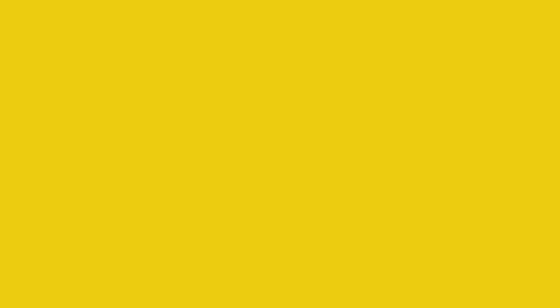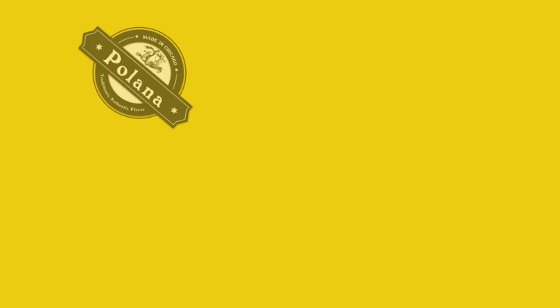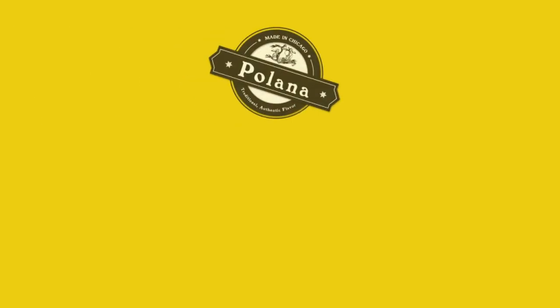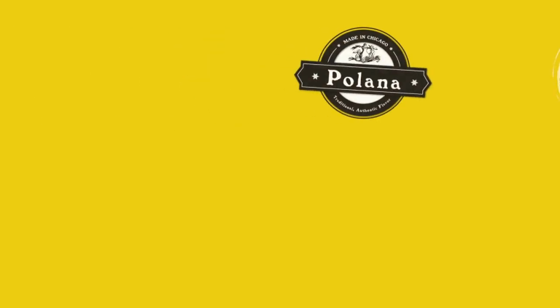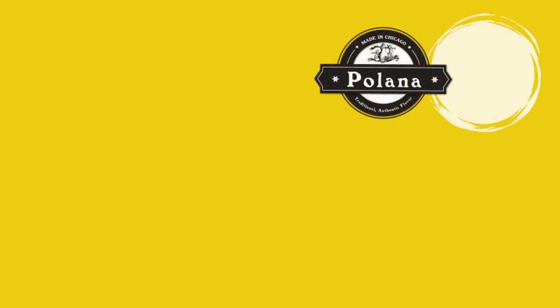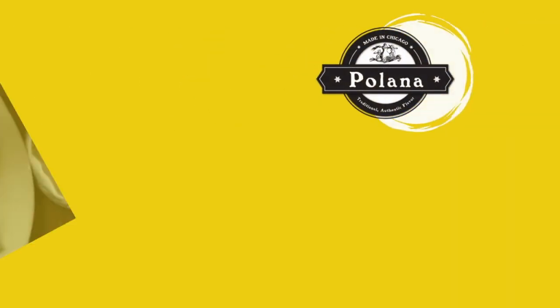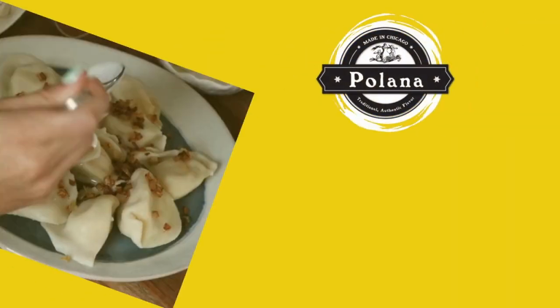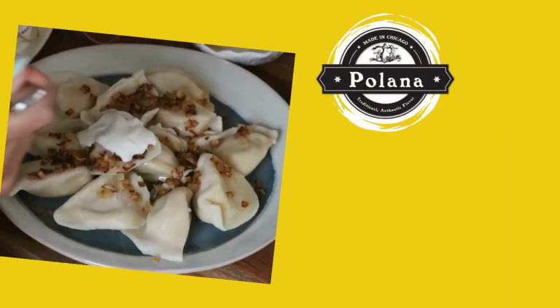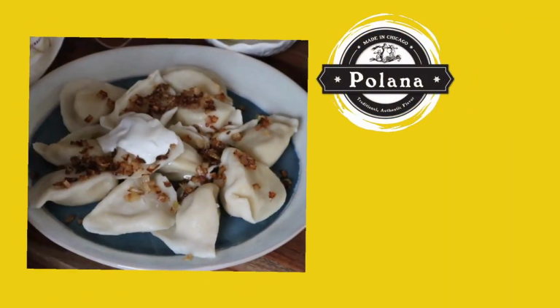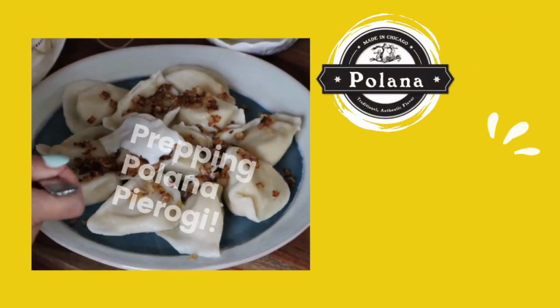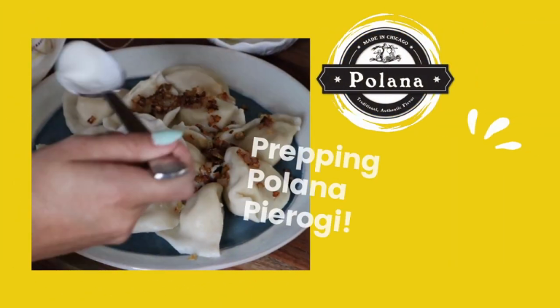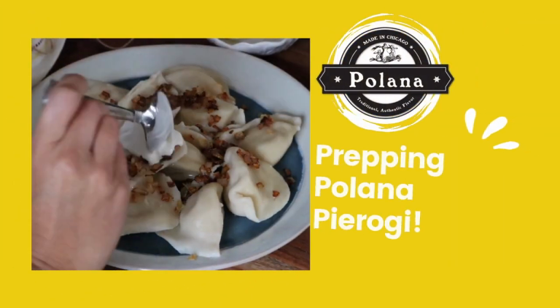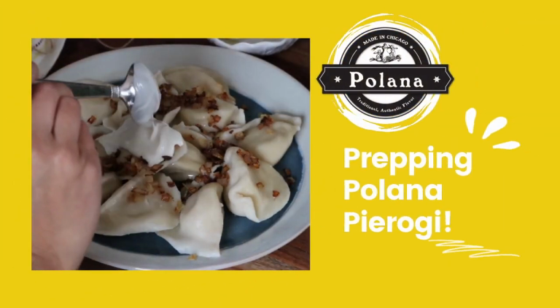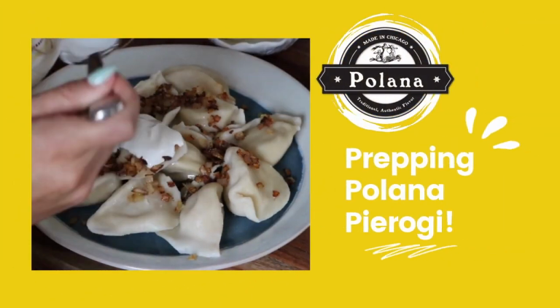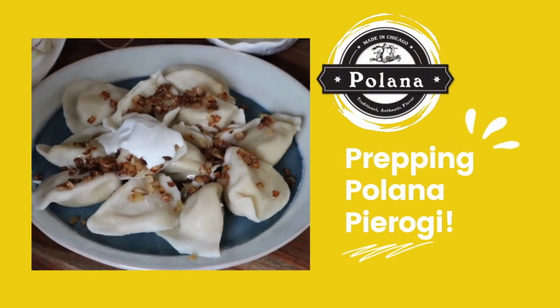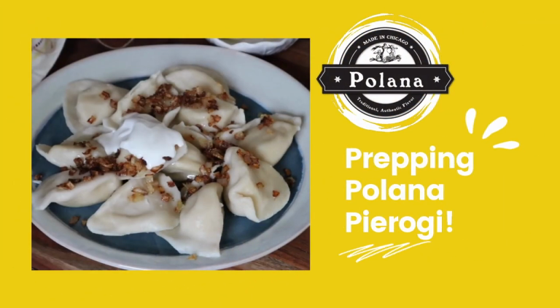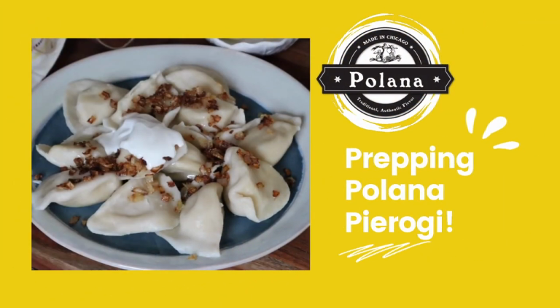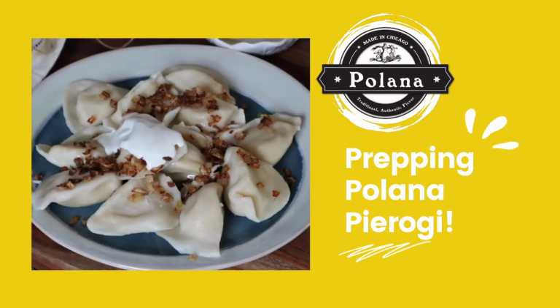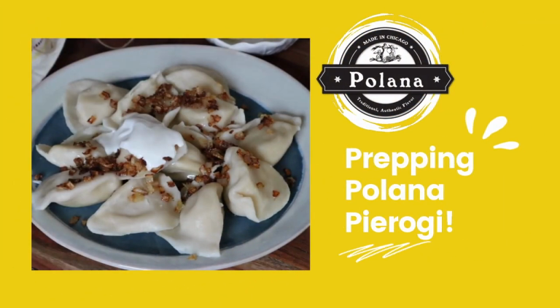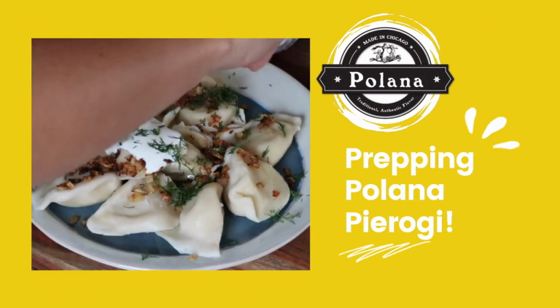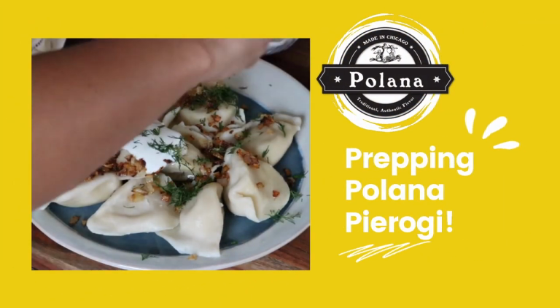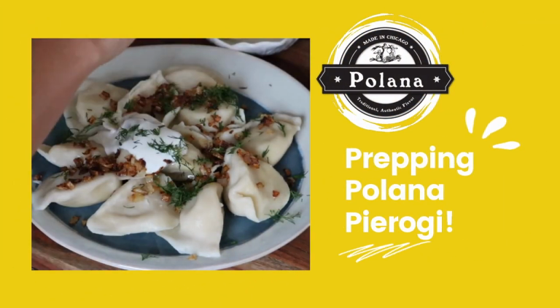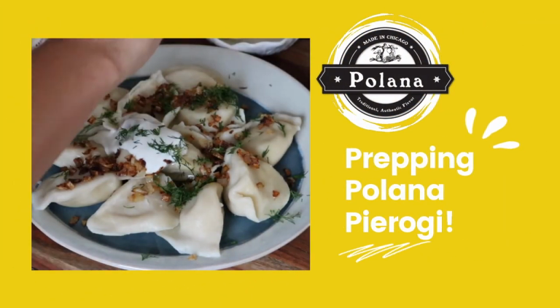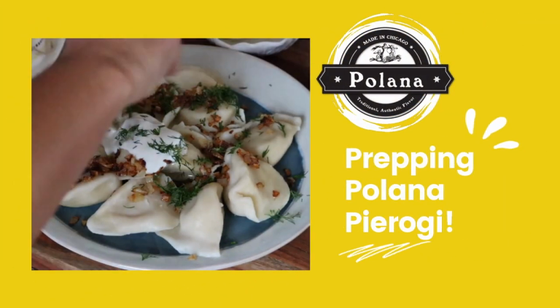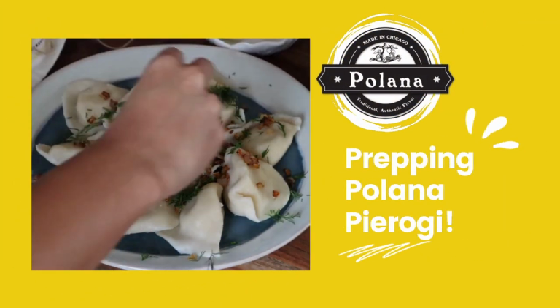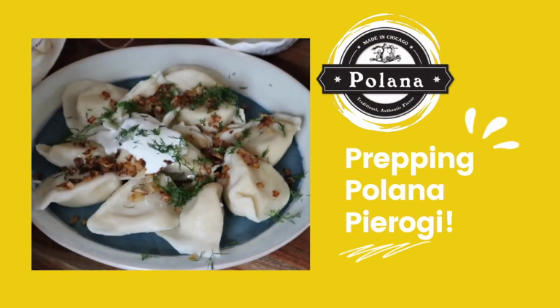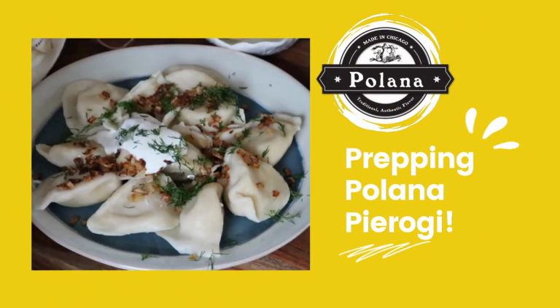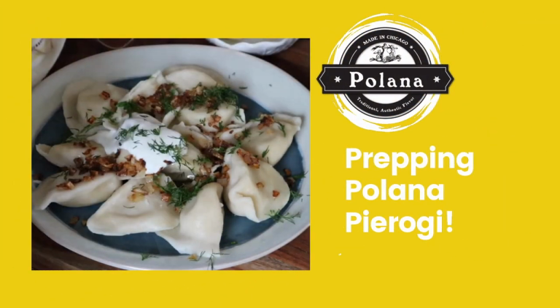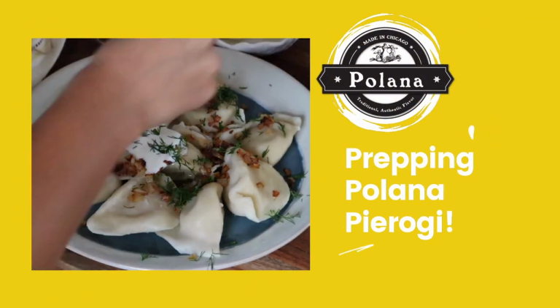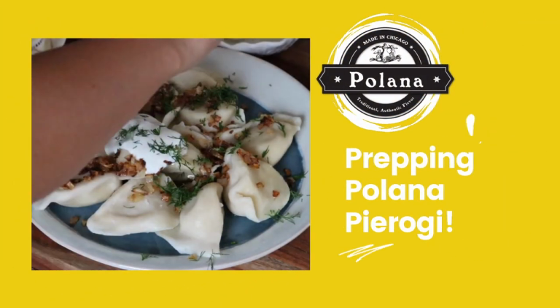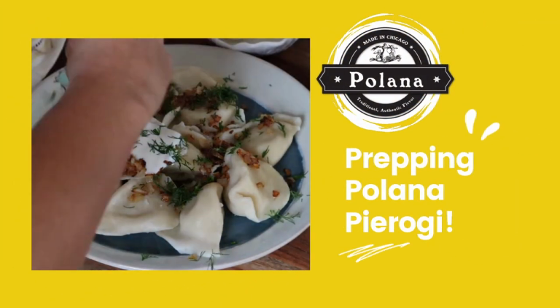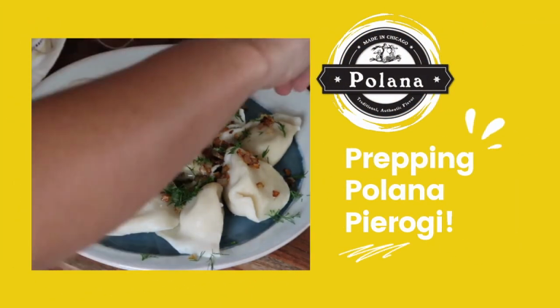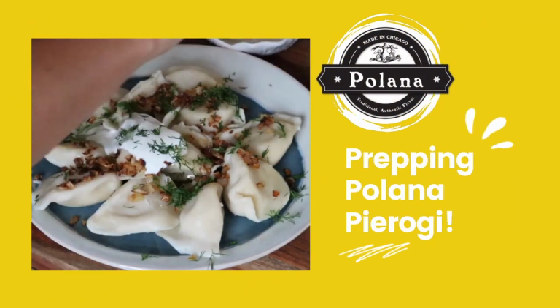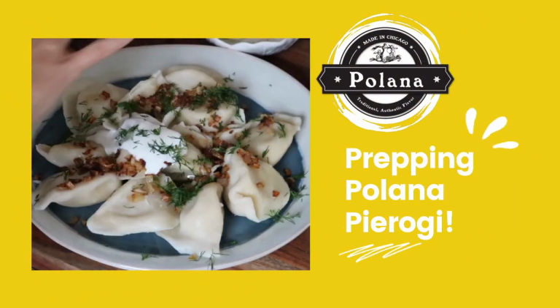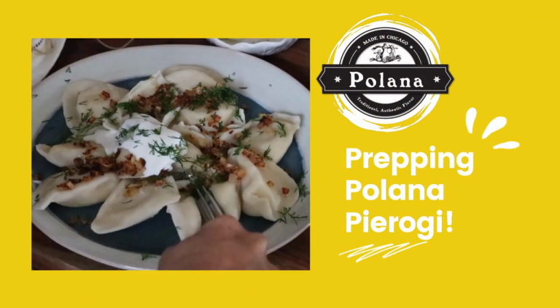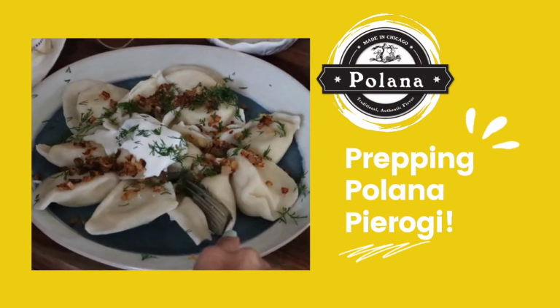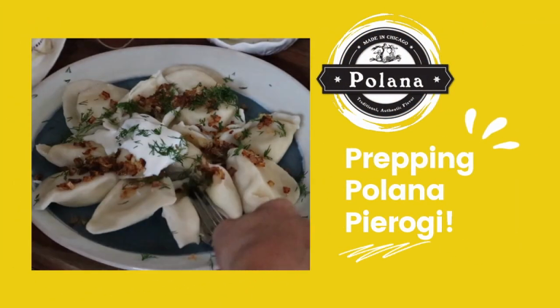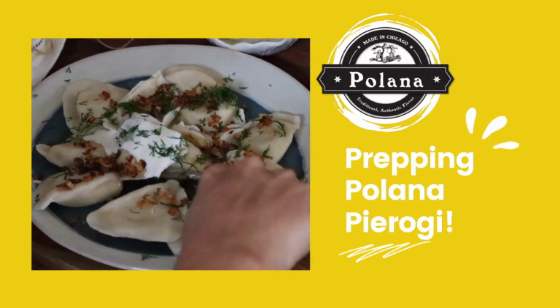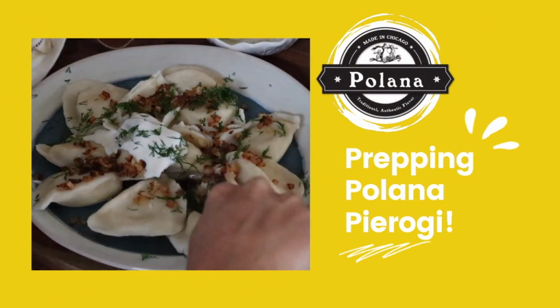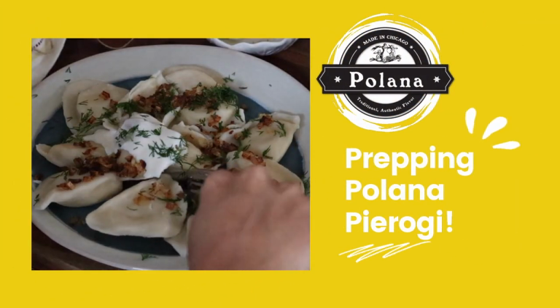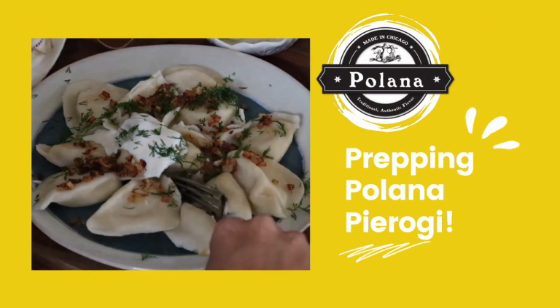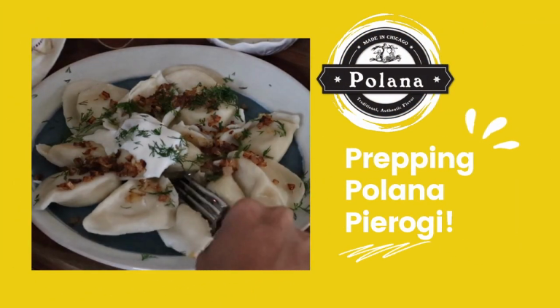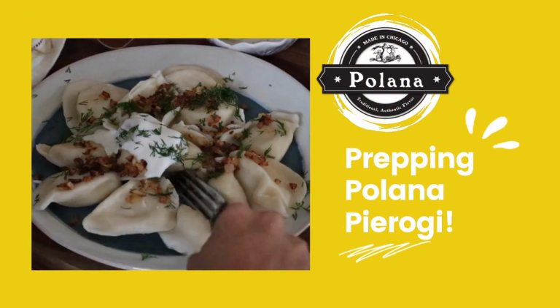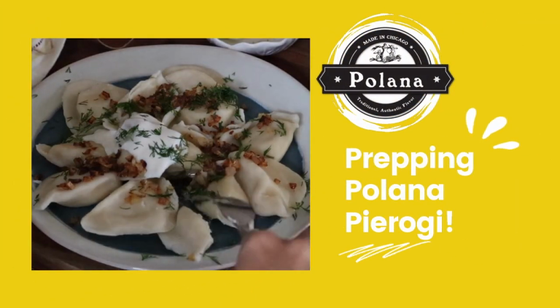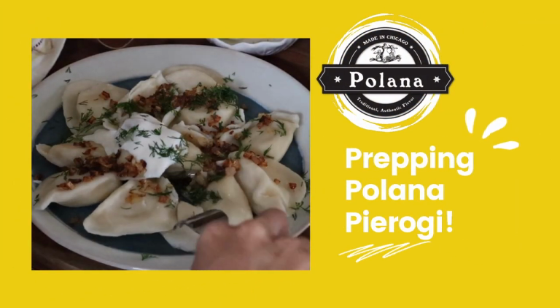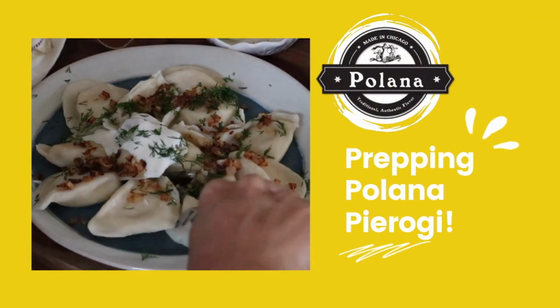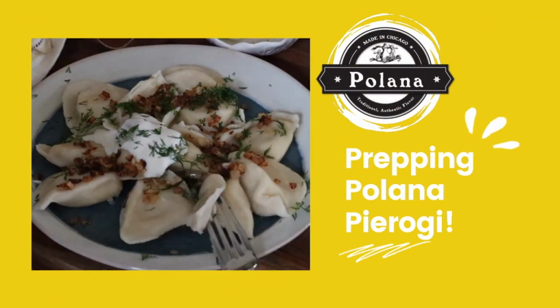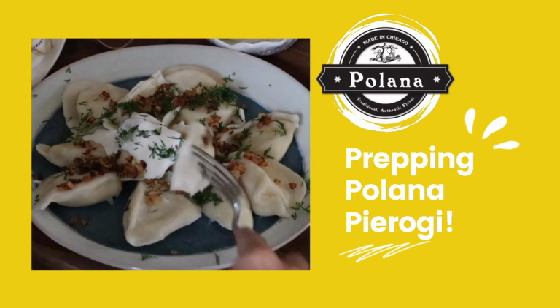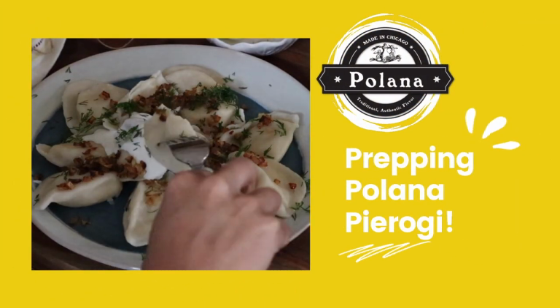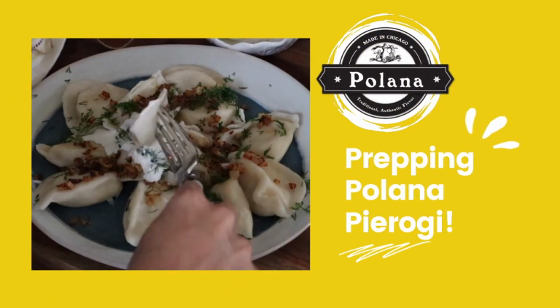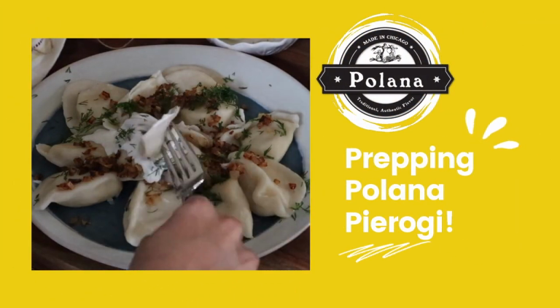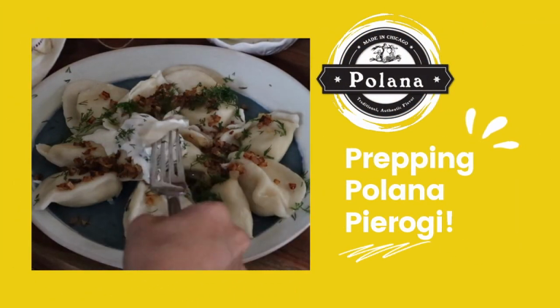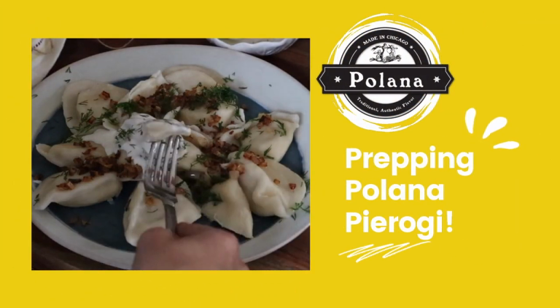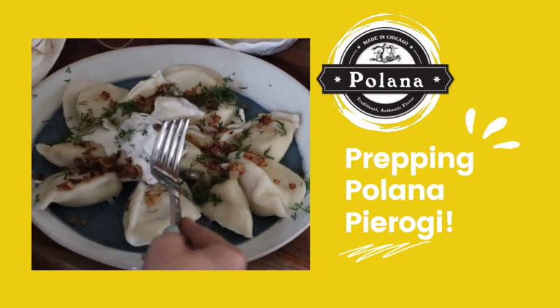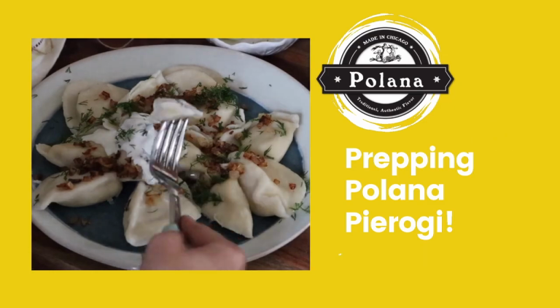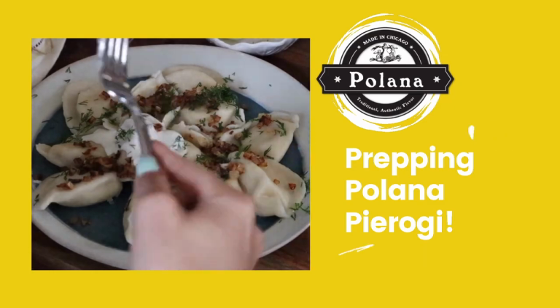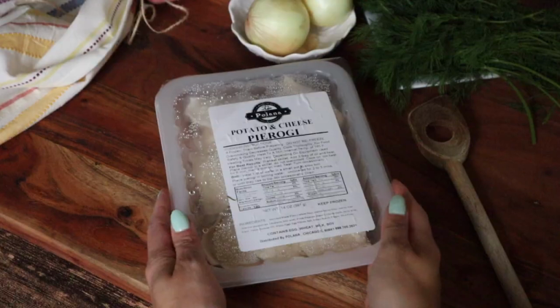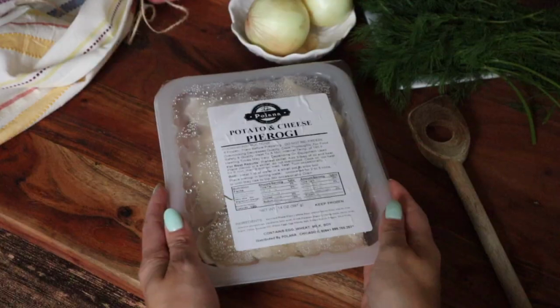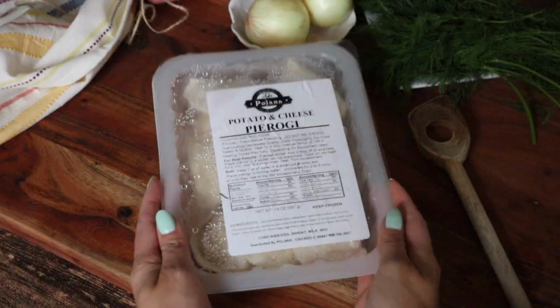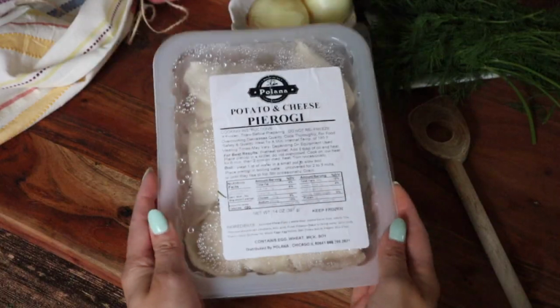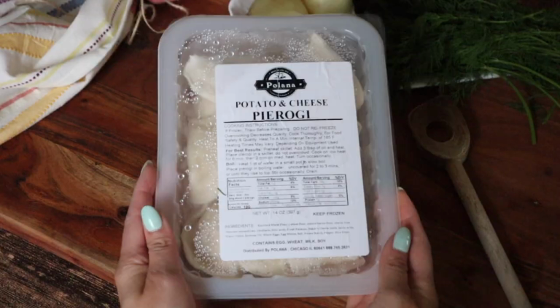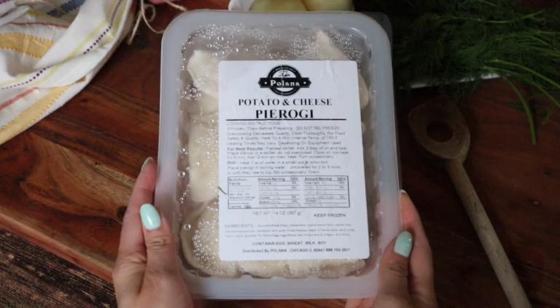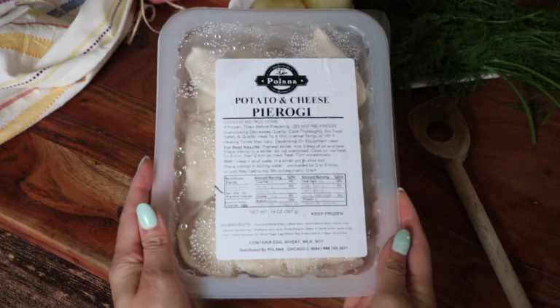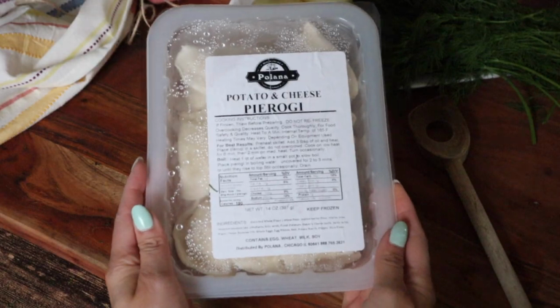Are you ready to enjoy your Polana pierogi? Take a look at this quick tutorial for how to prepare and enjoy them.